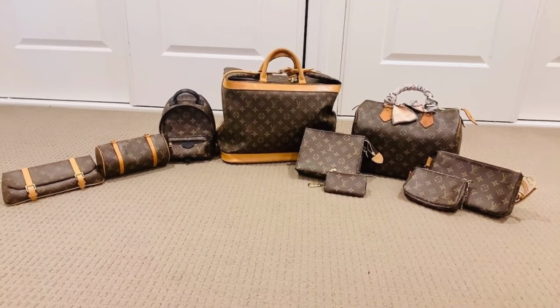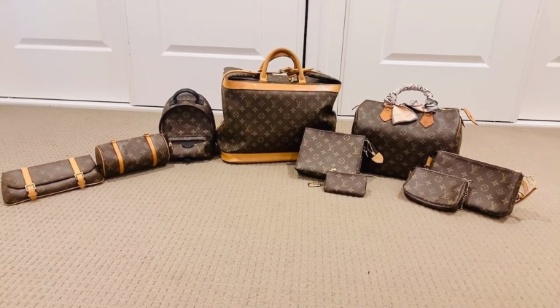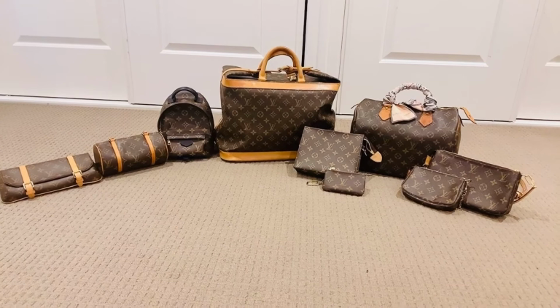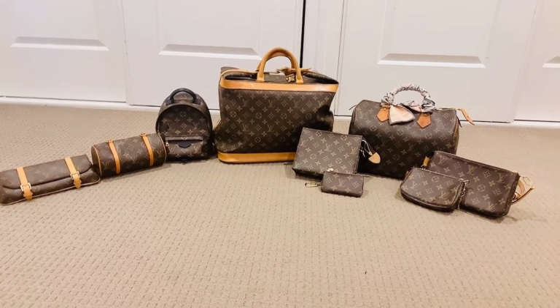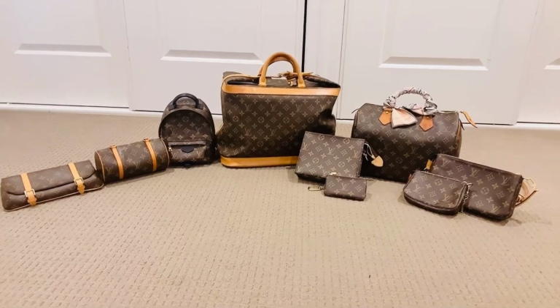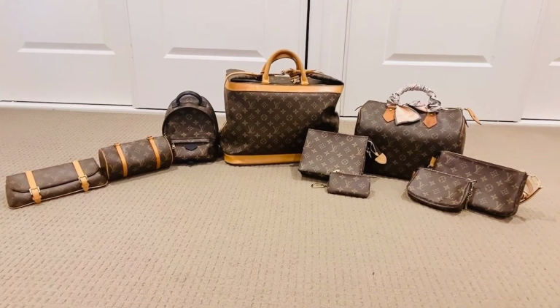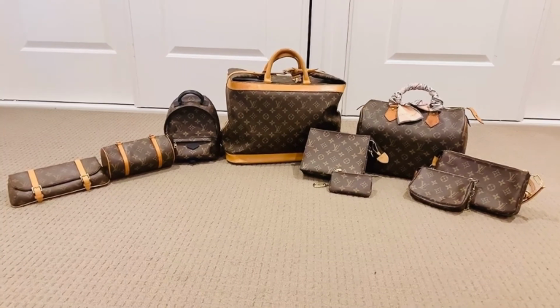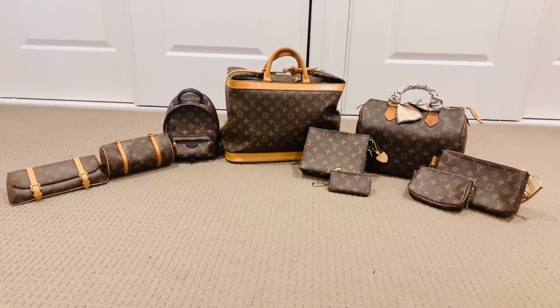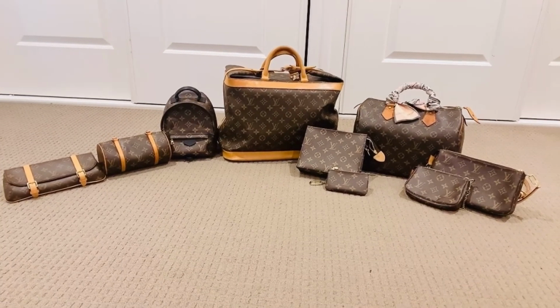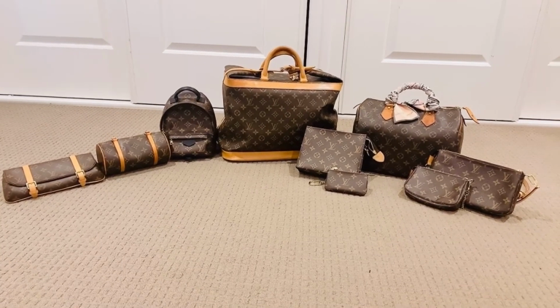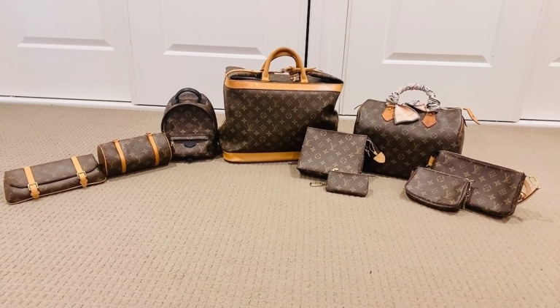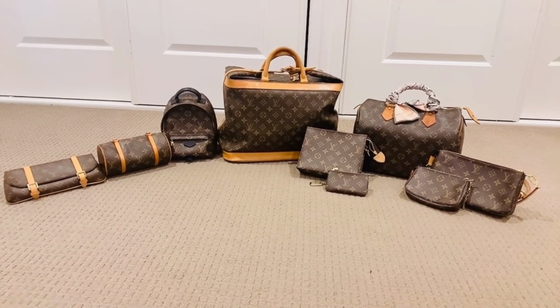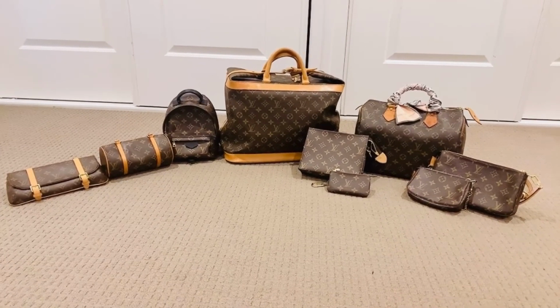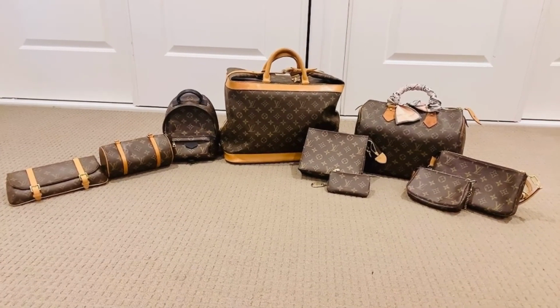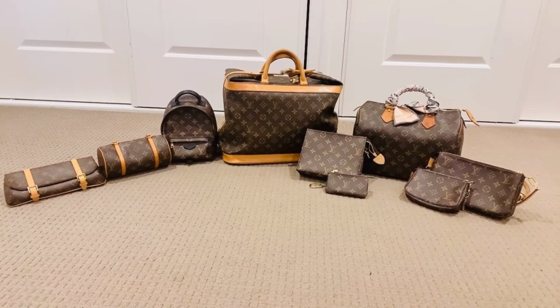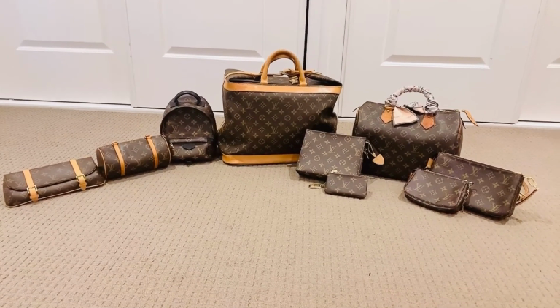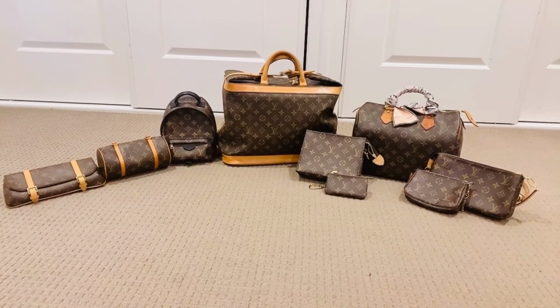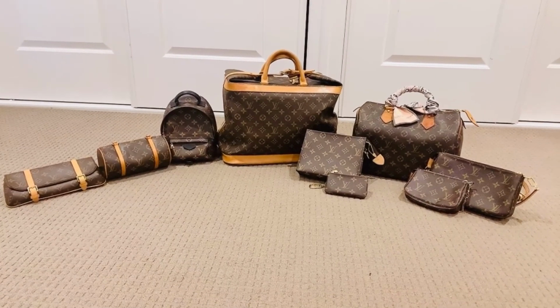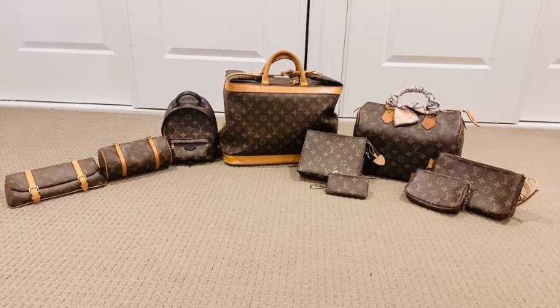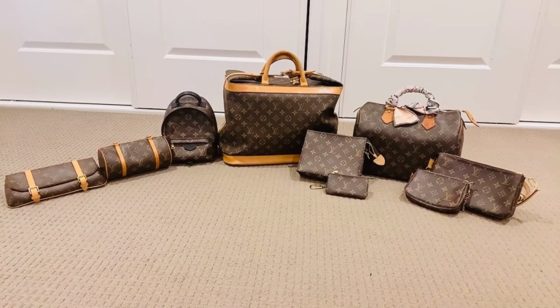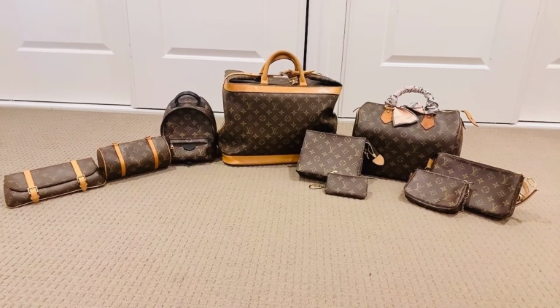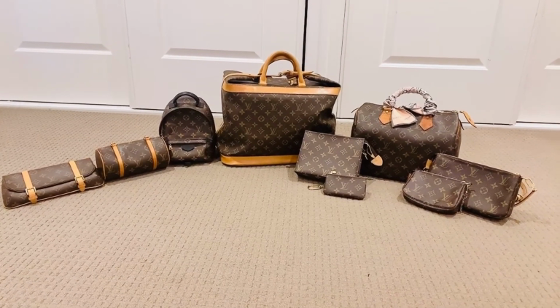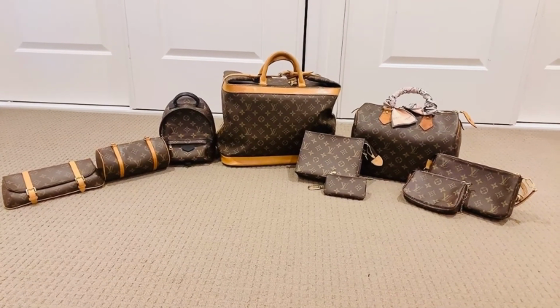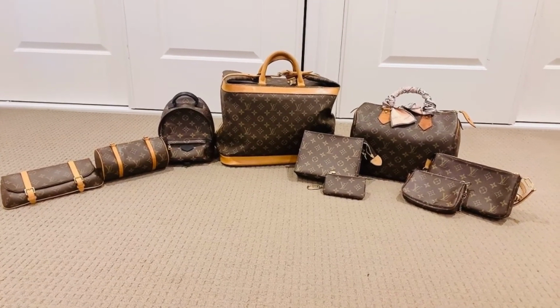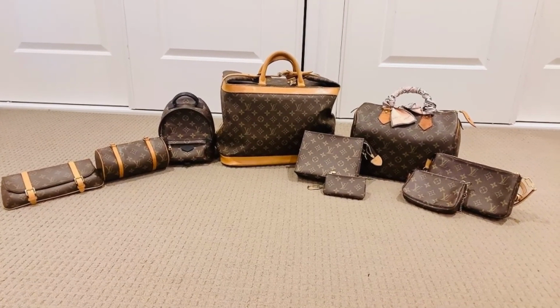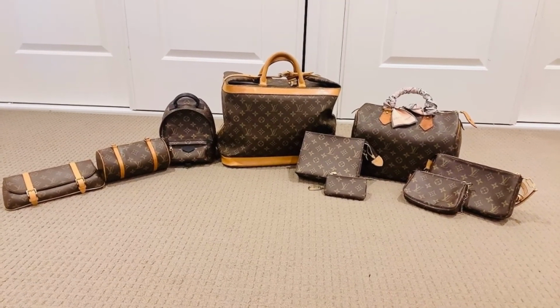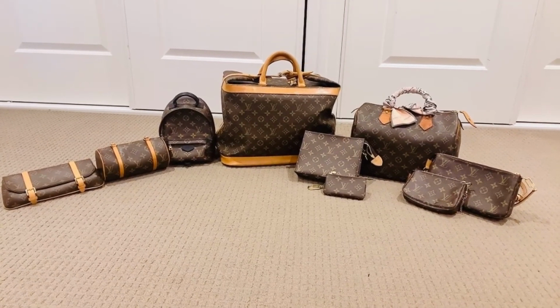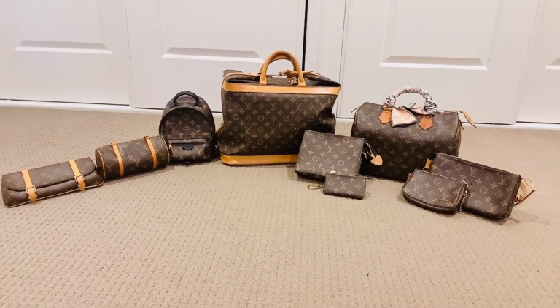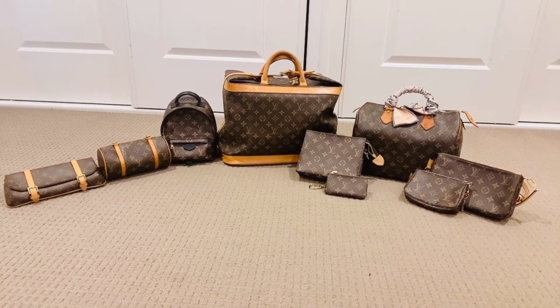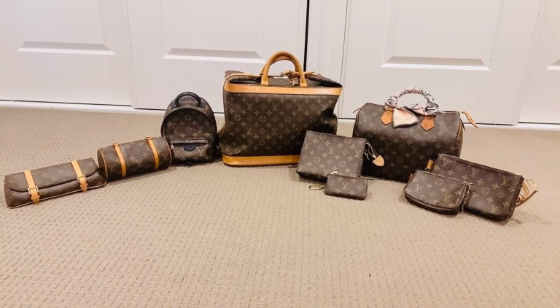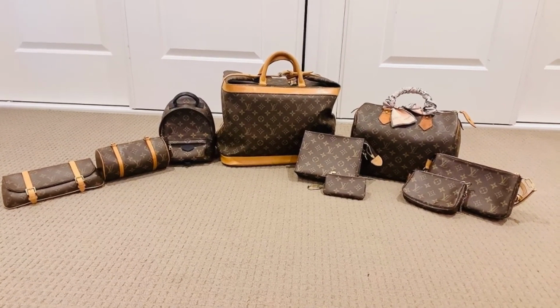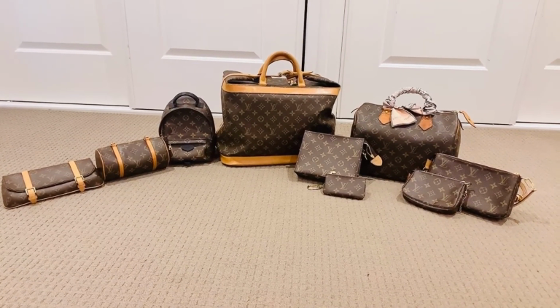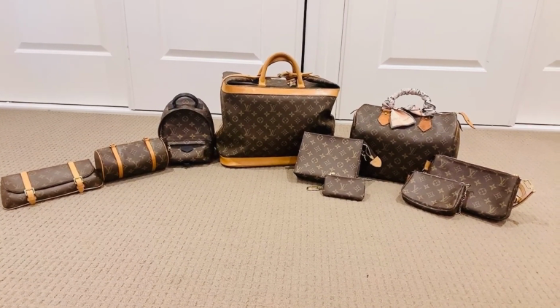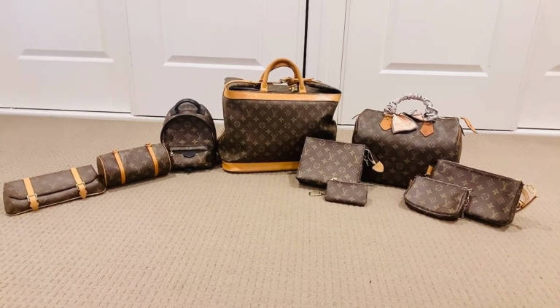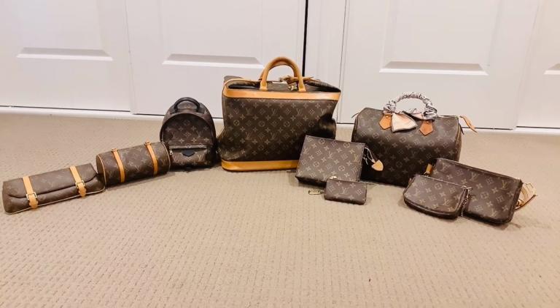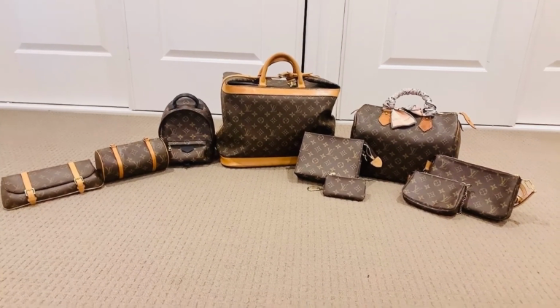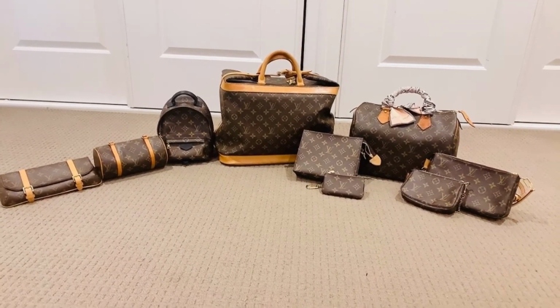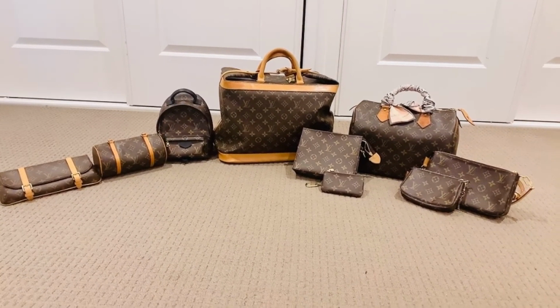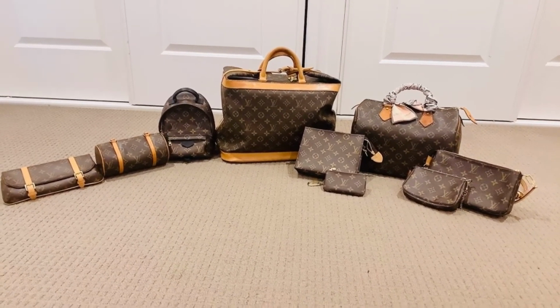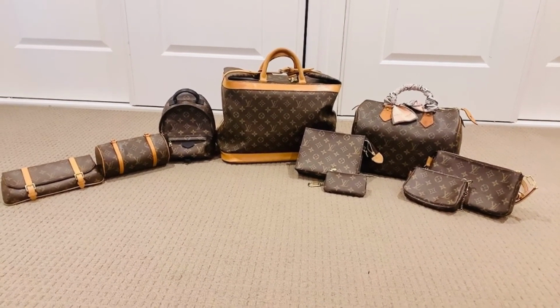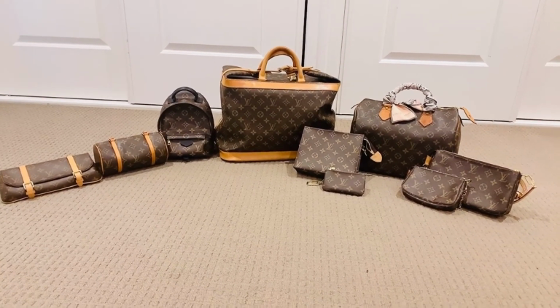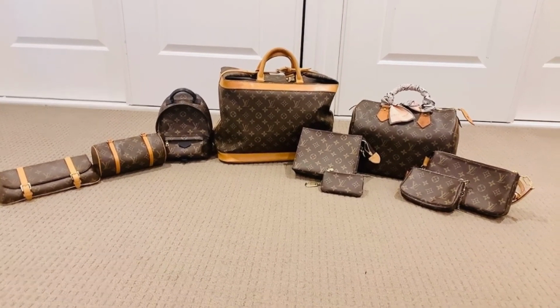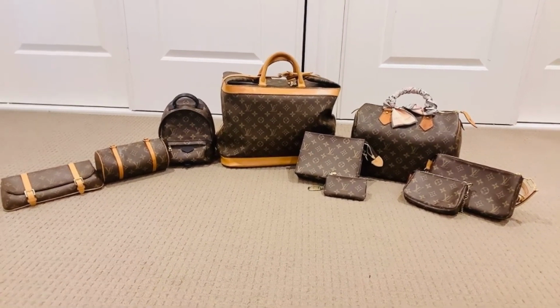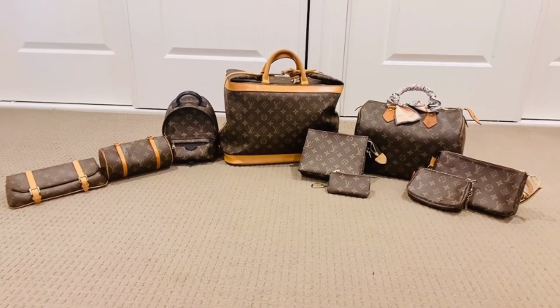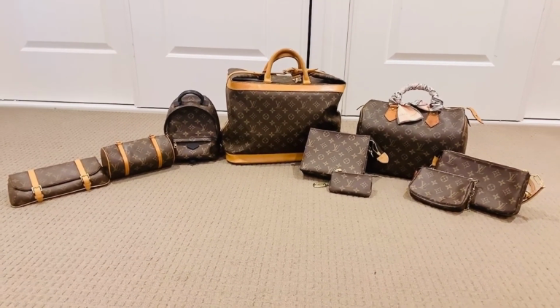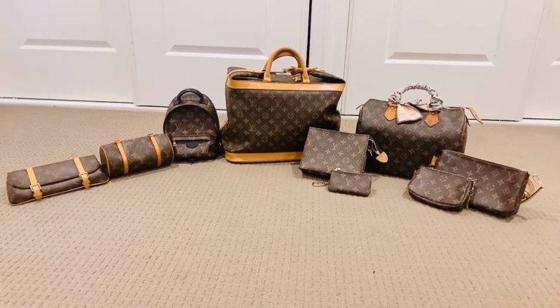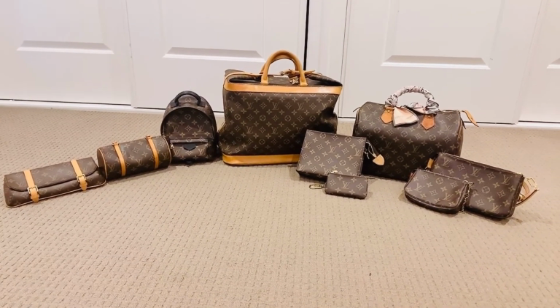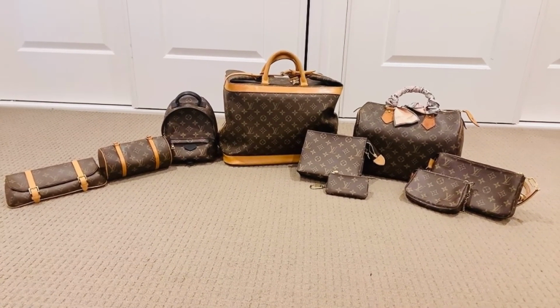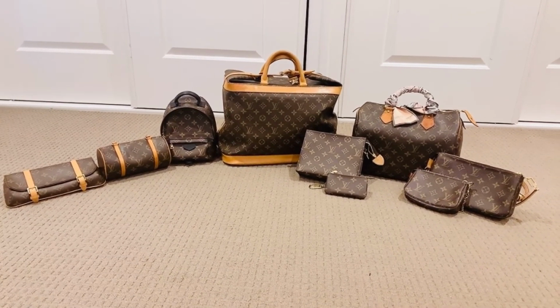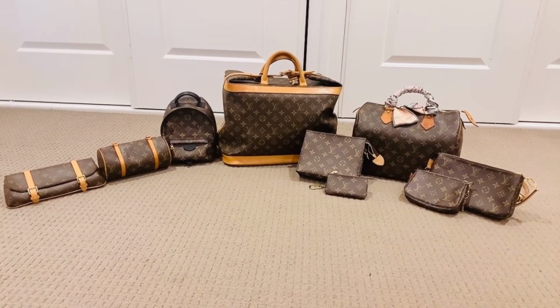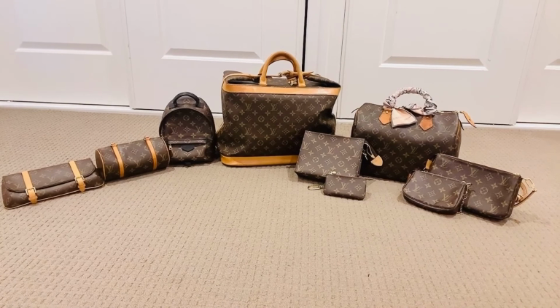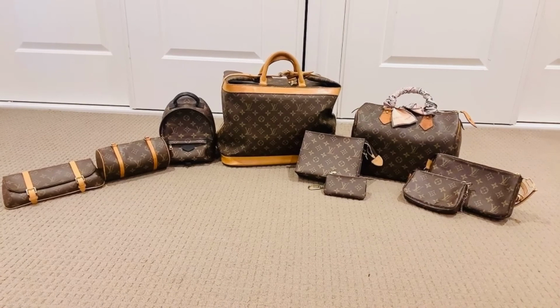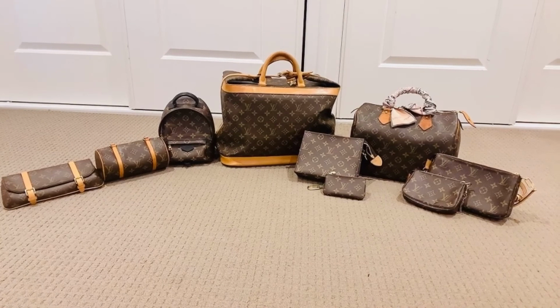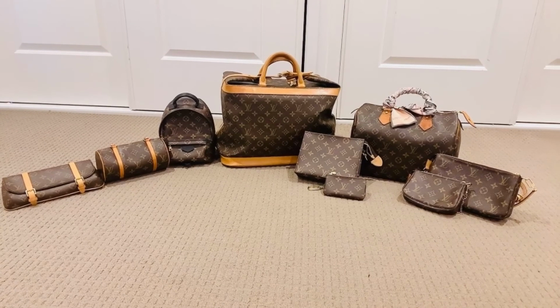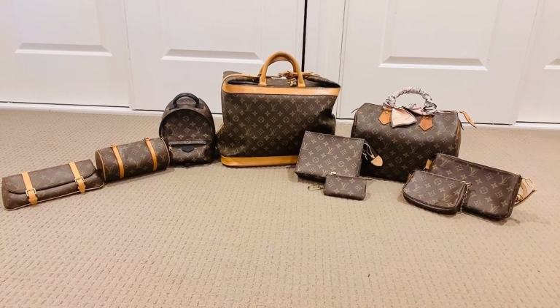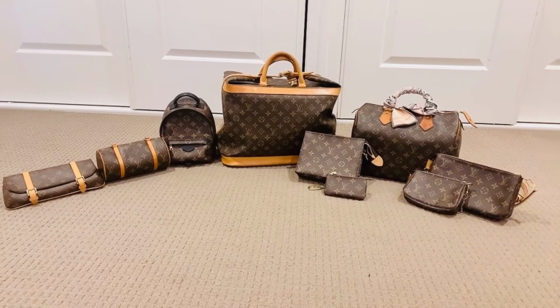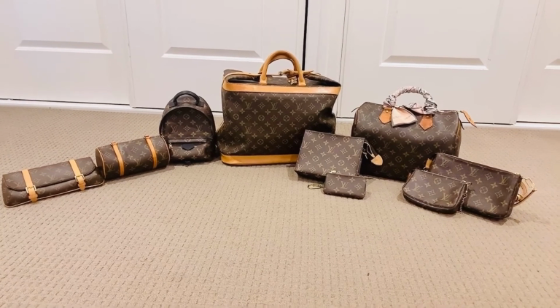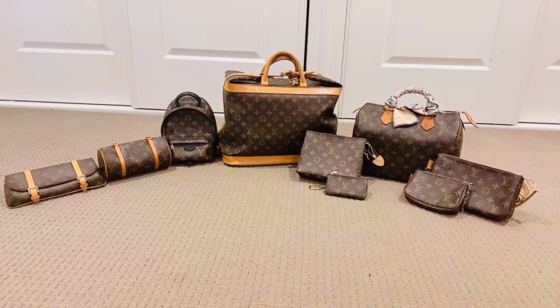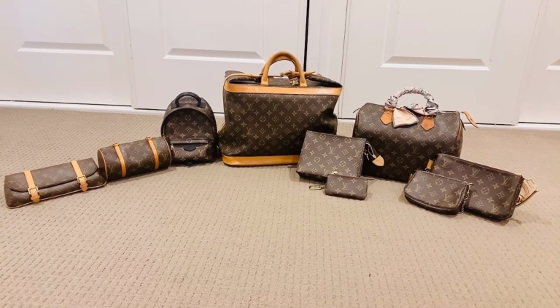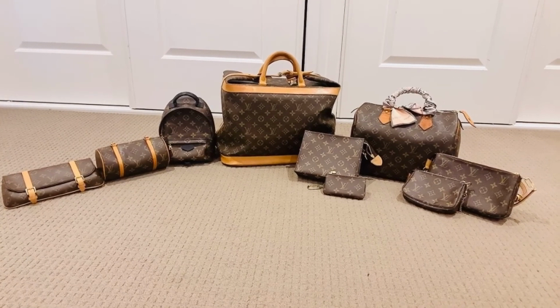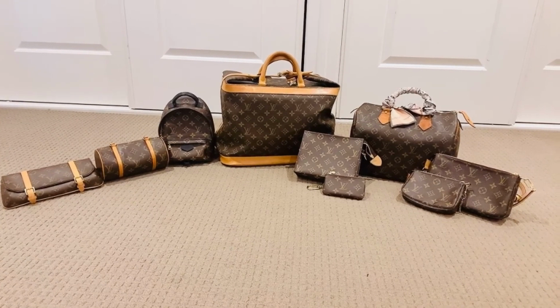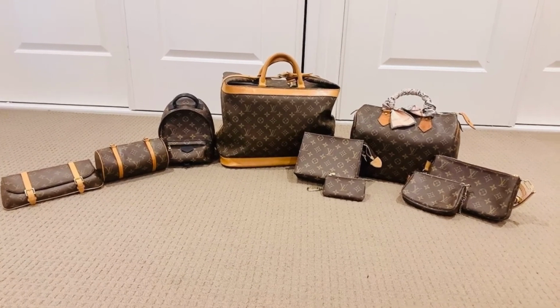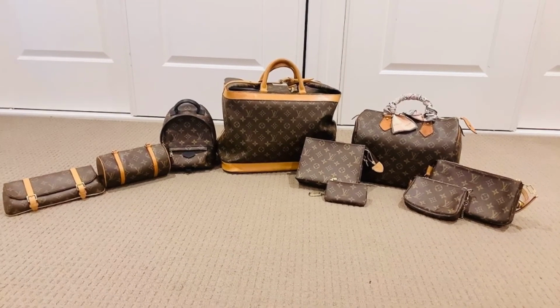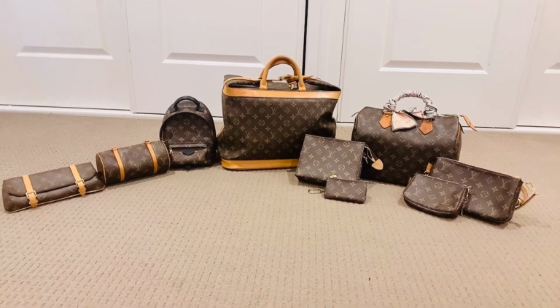Here are all my travel handbags. Hope you enjoyed this video and found it useful. Please give it a thumbs up and subscribe to this channel because I upload new videos each week. See you next time, bye bye!